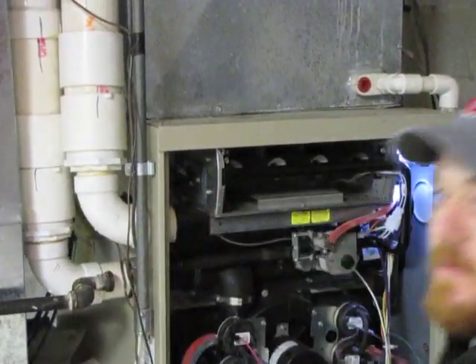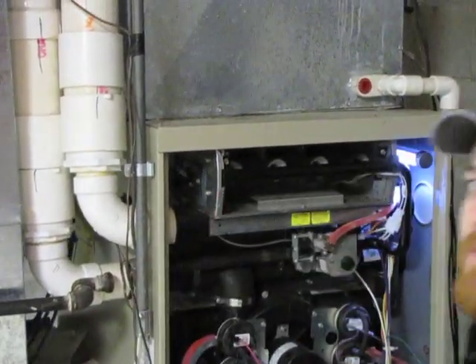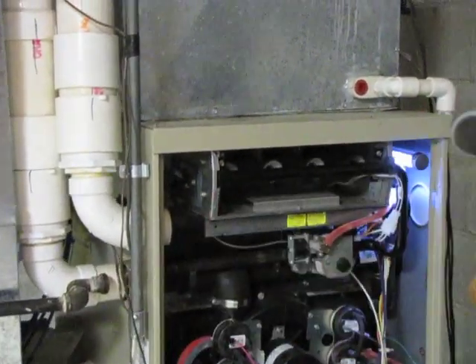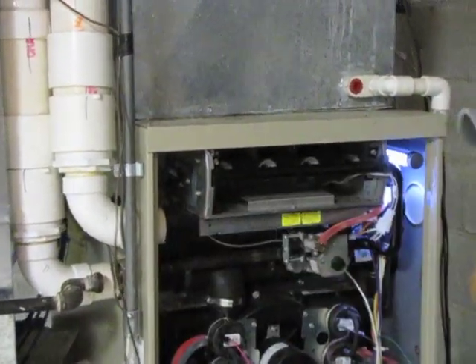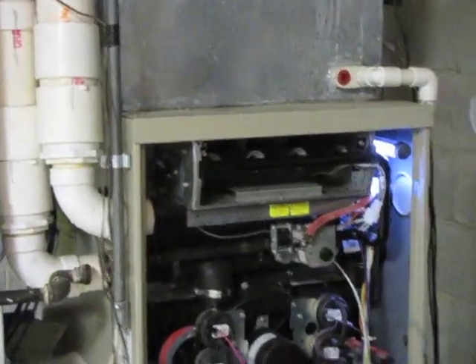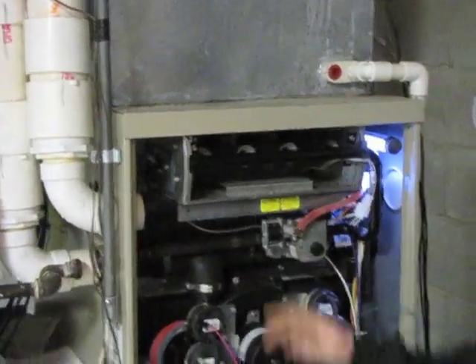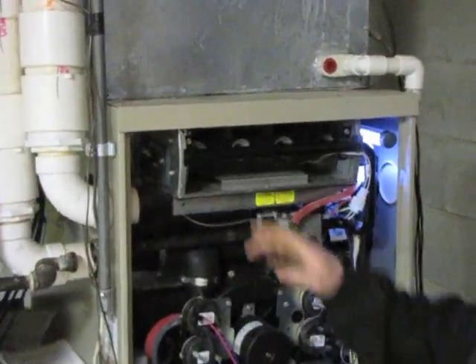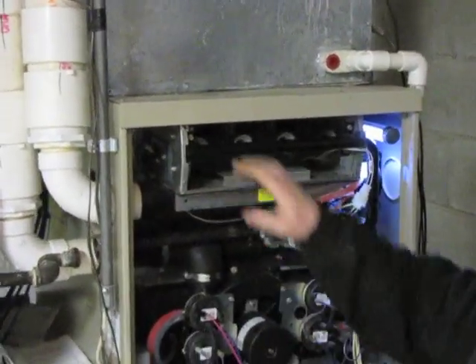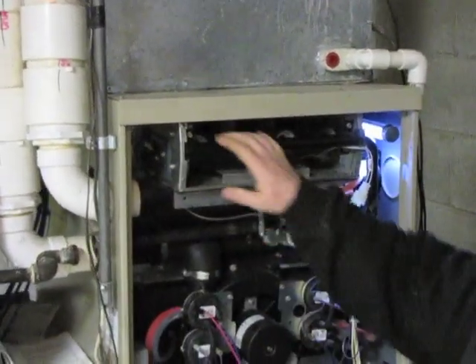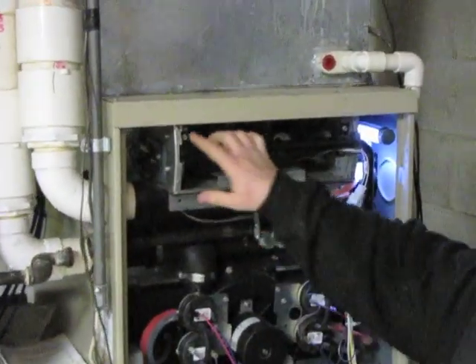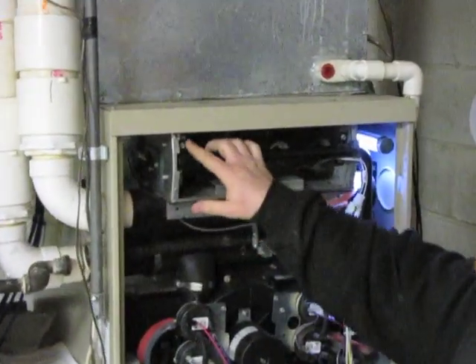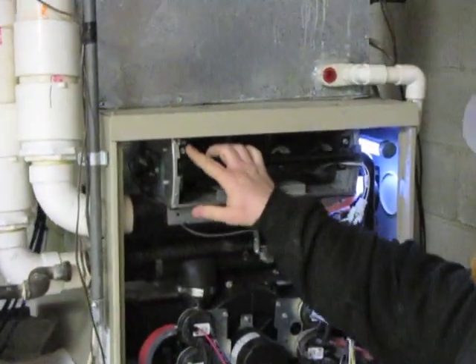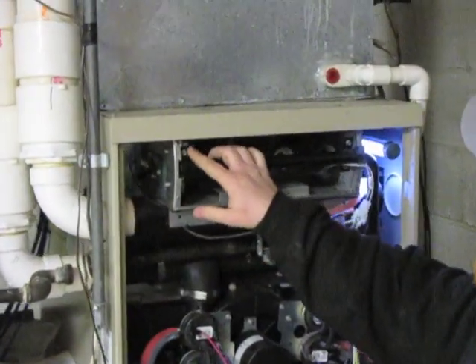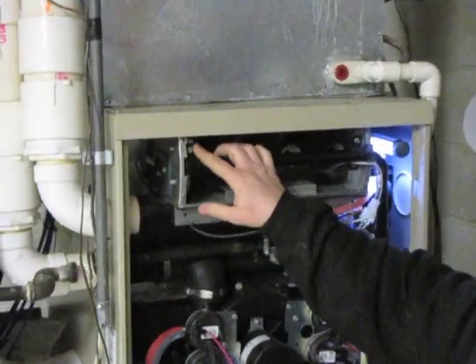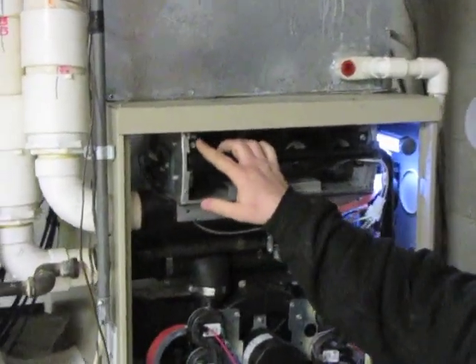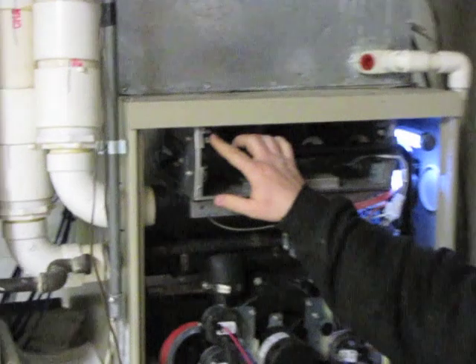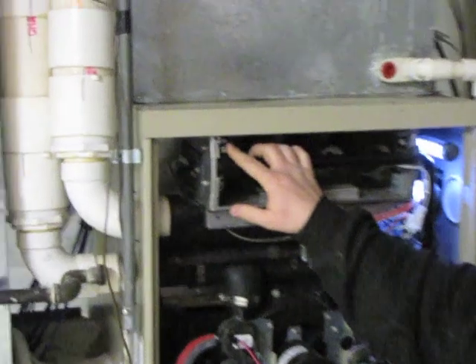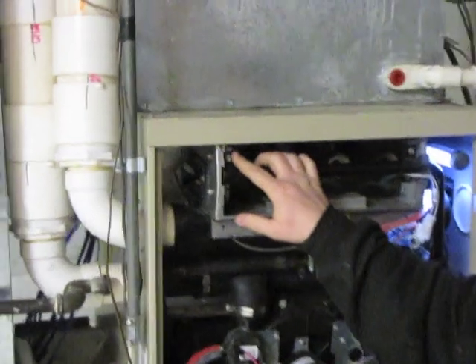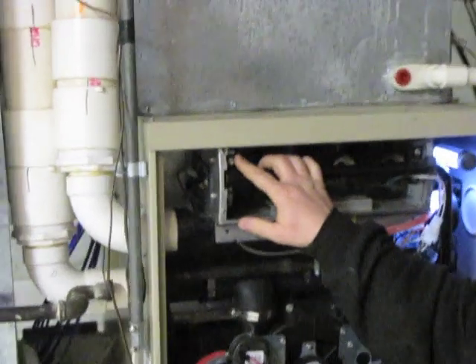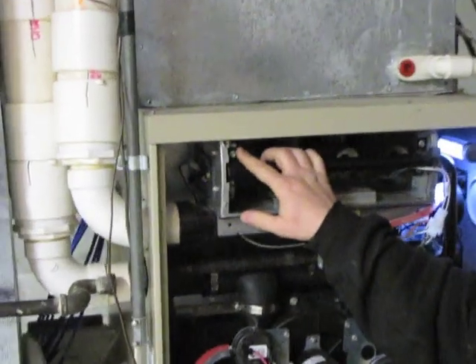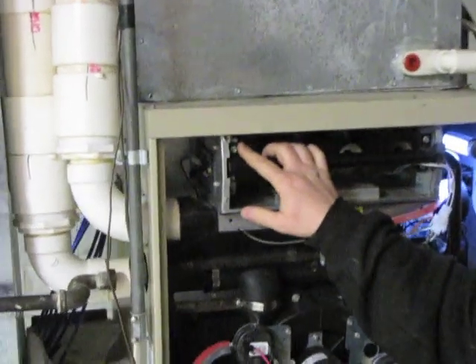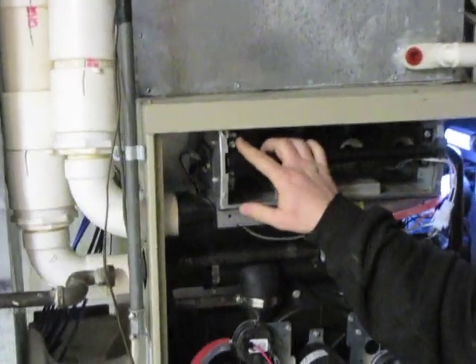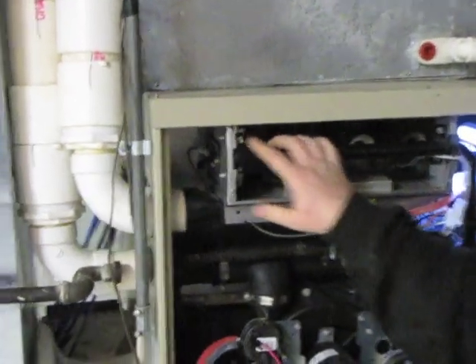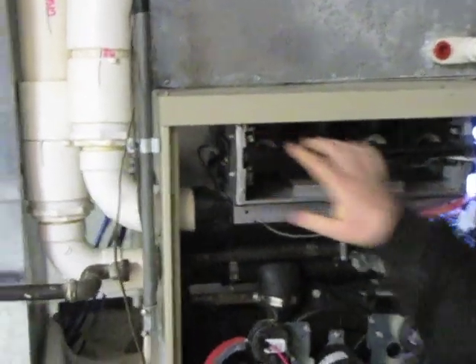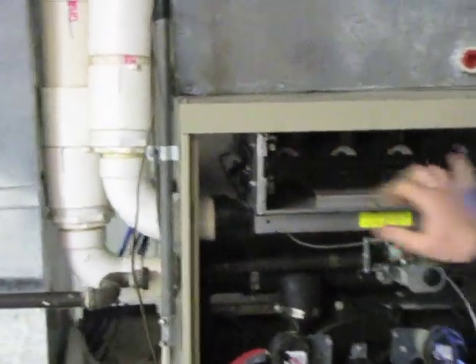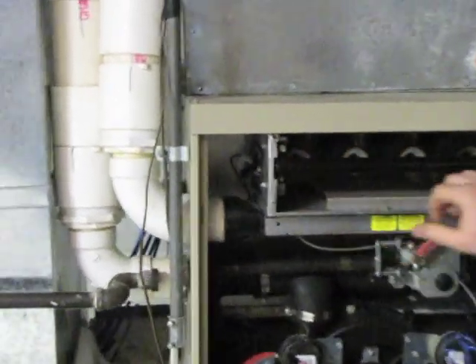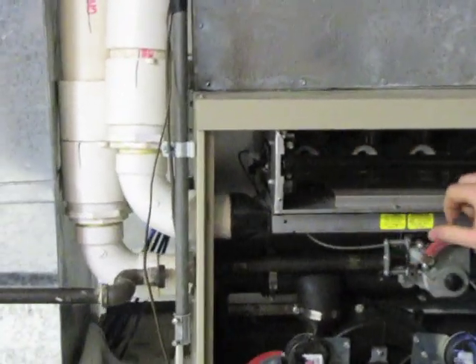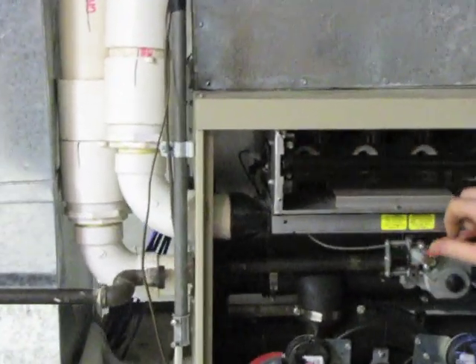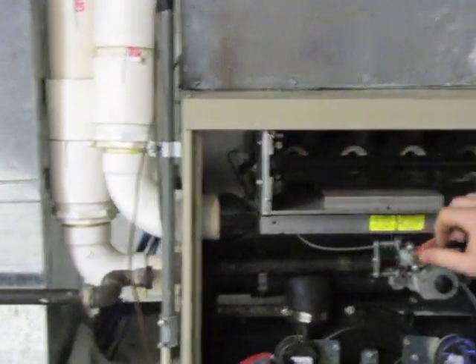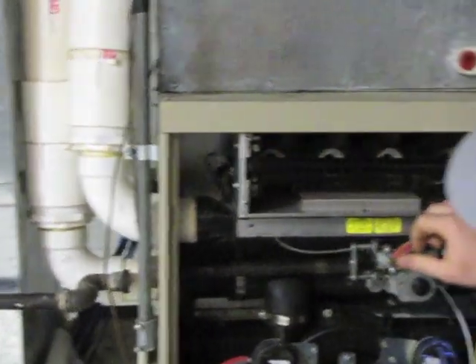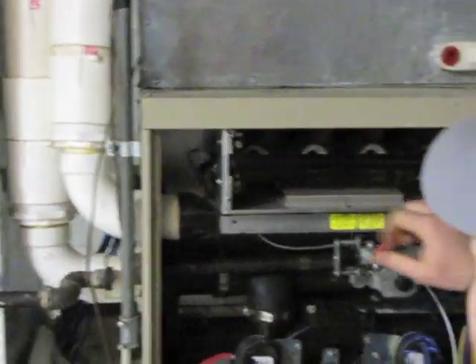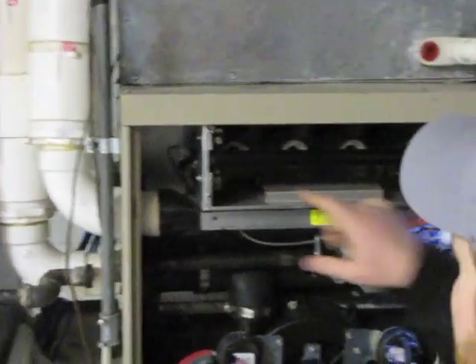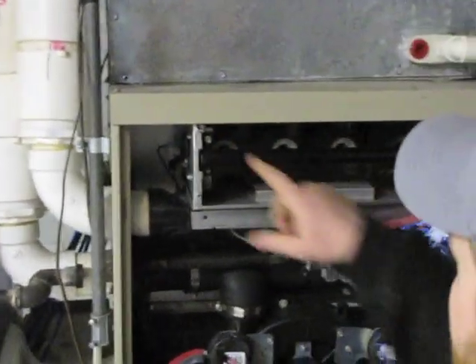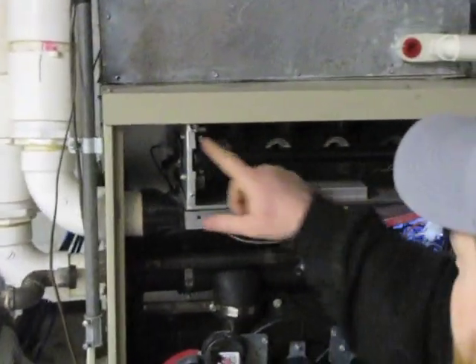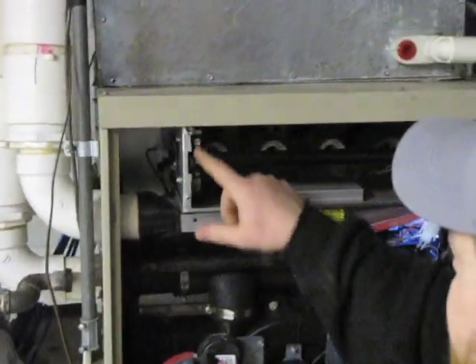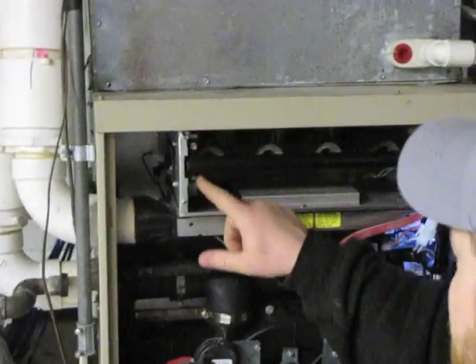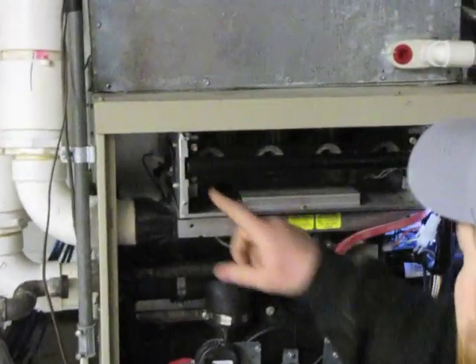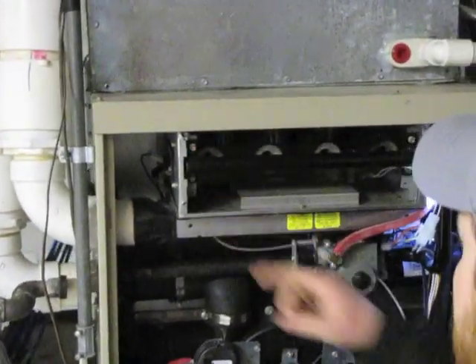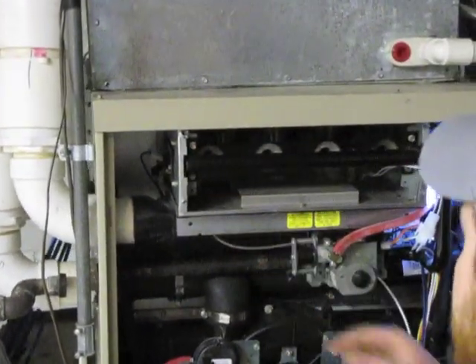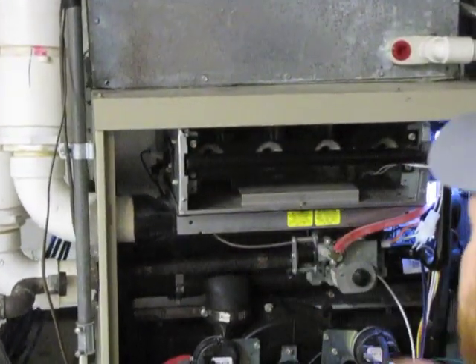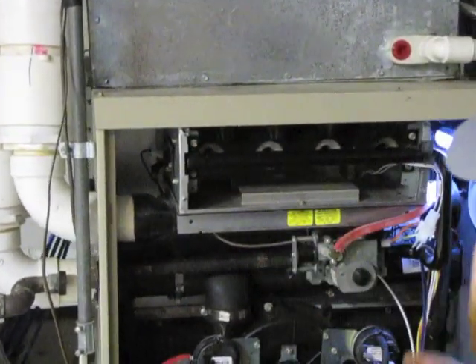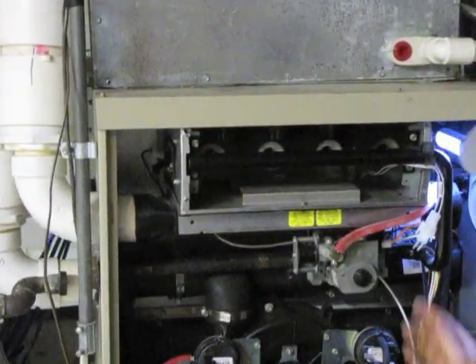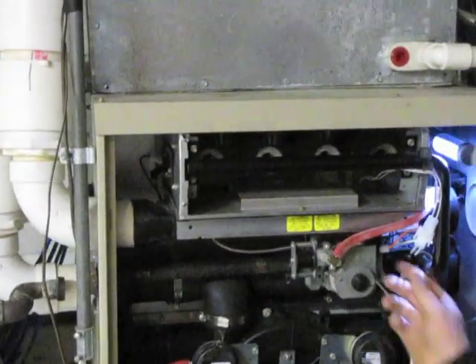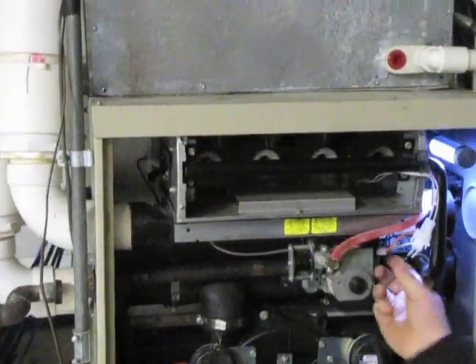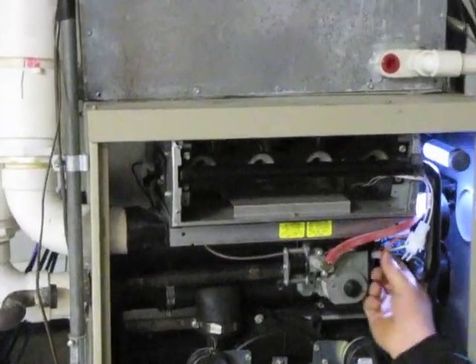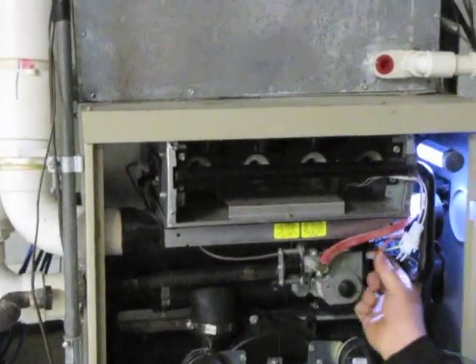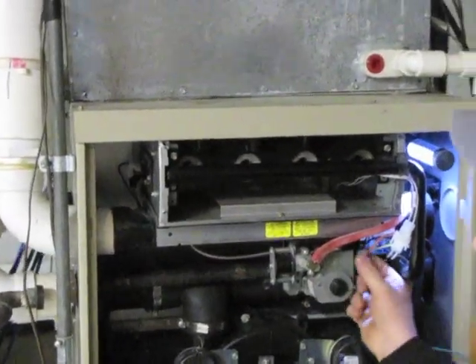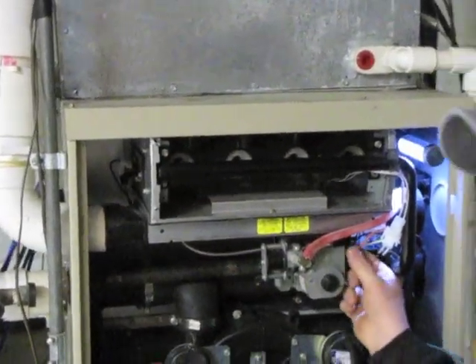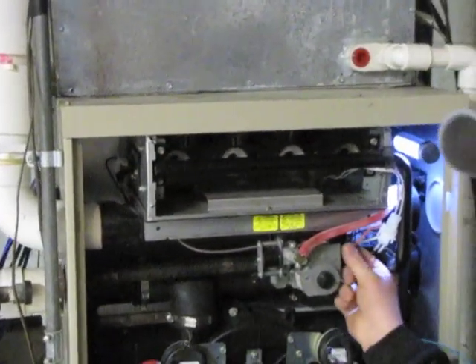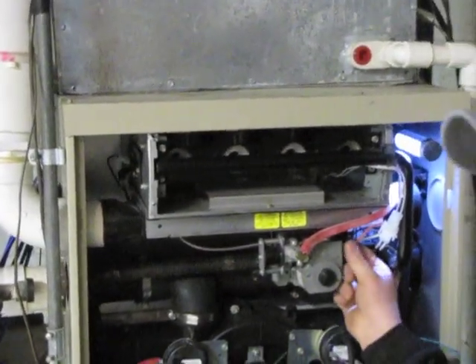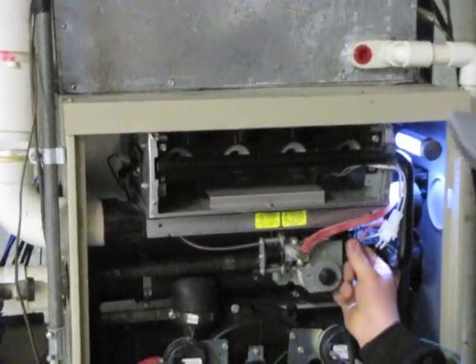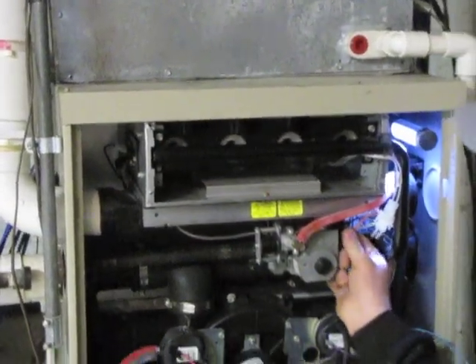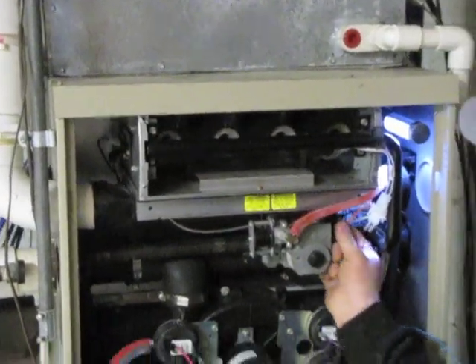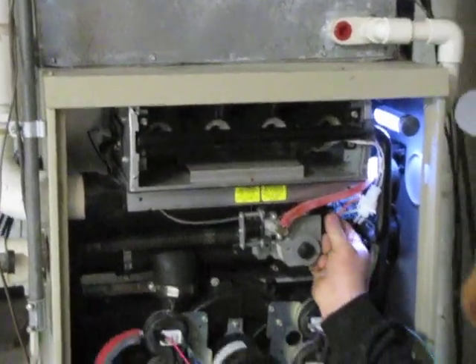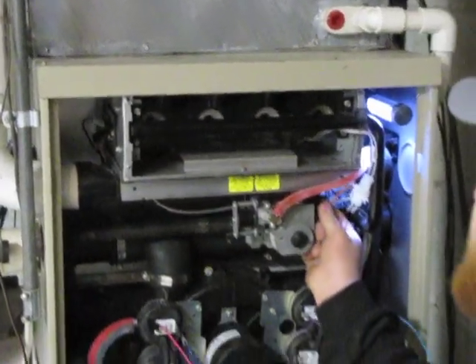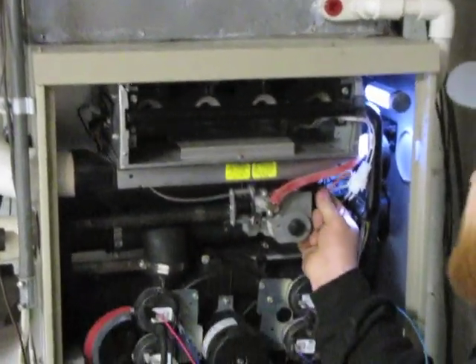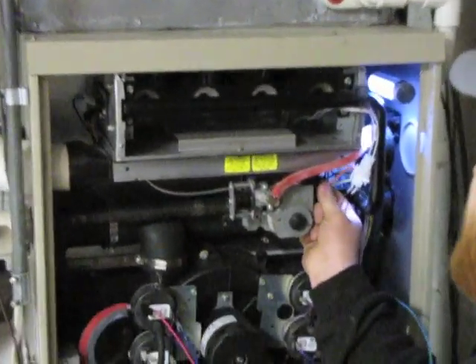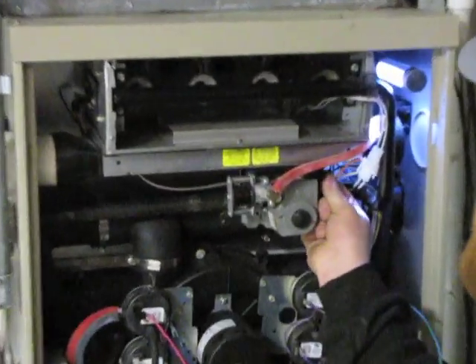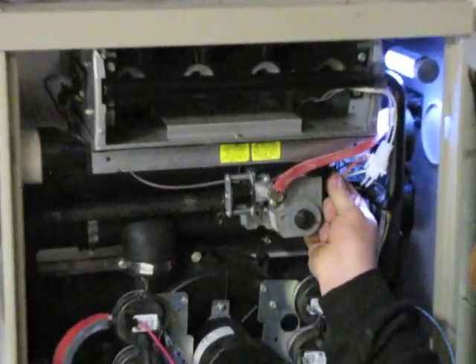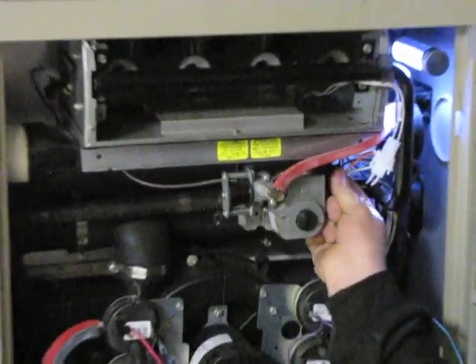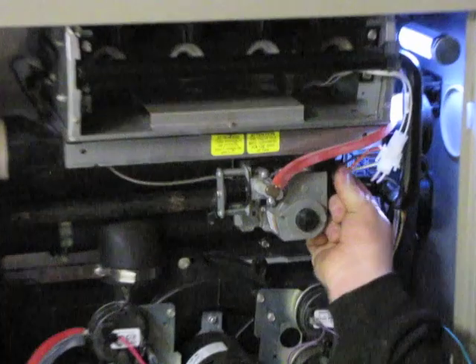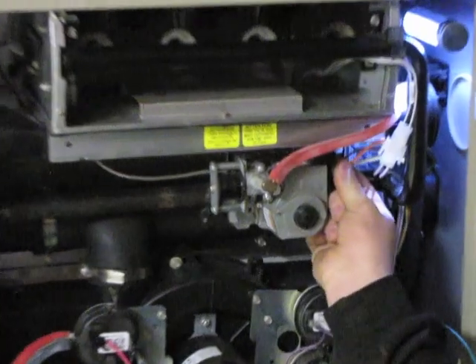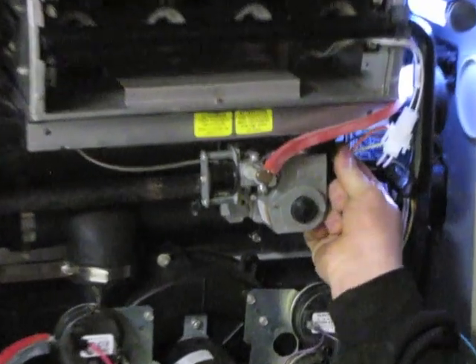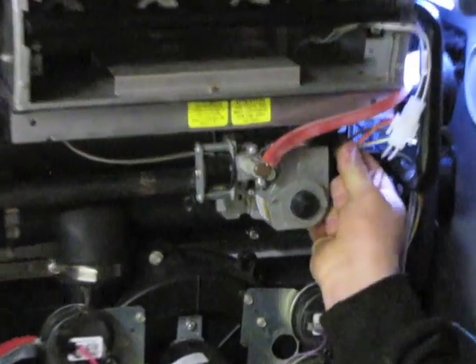What this is going to open up is the gas valve manifold, which has four more screws. Before you do that, you want to disconnect the power to the gas valve.